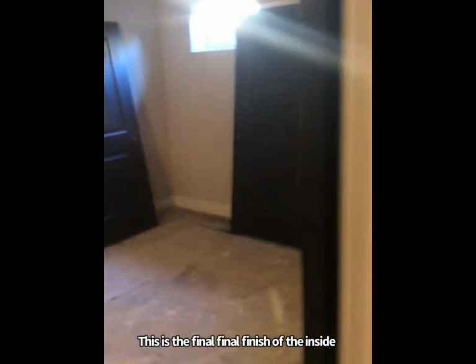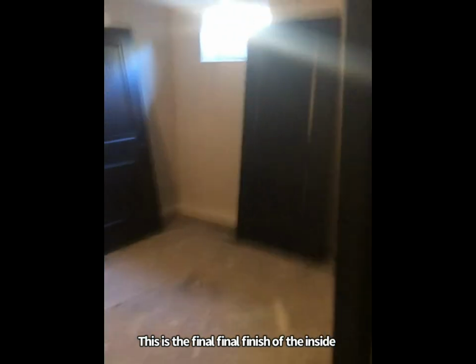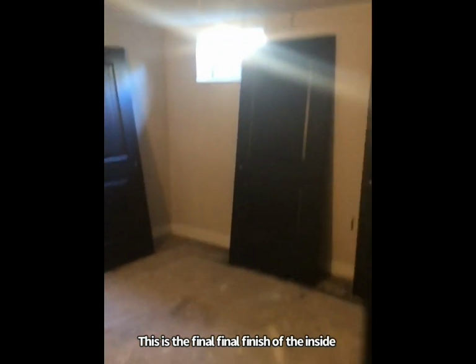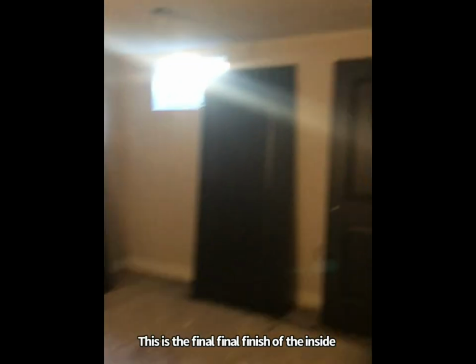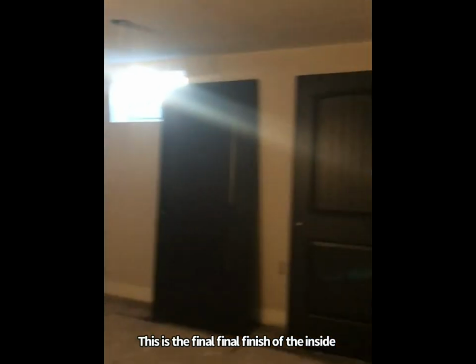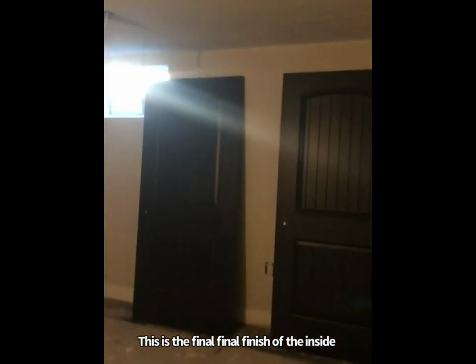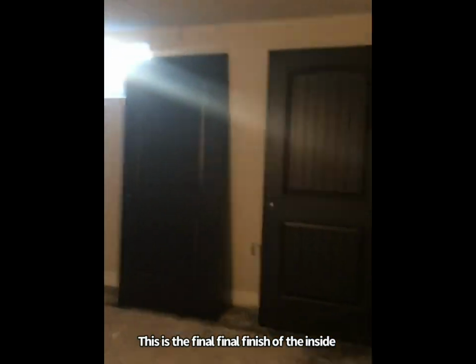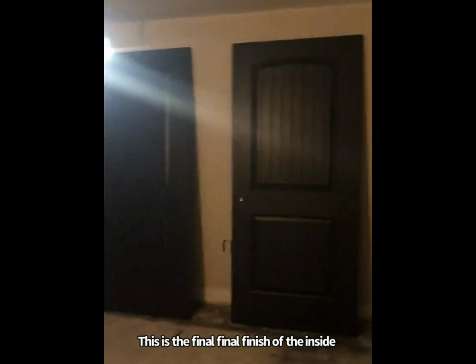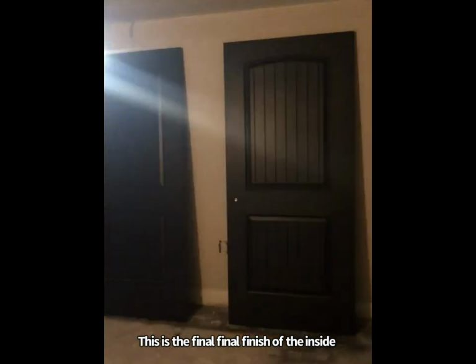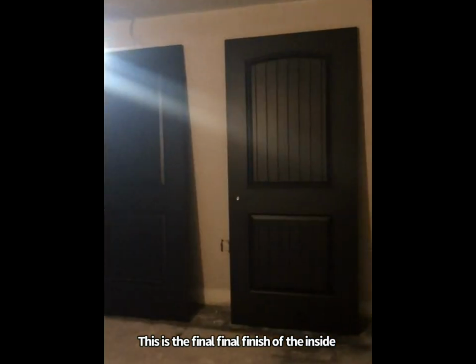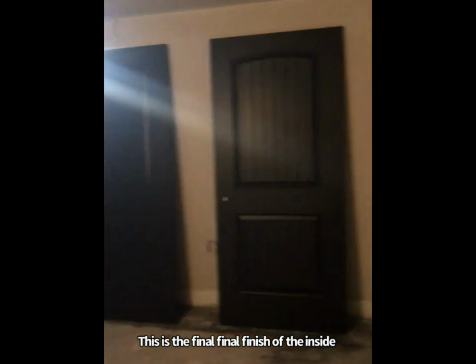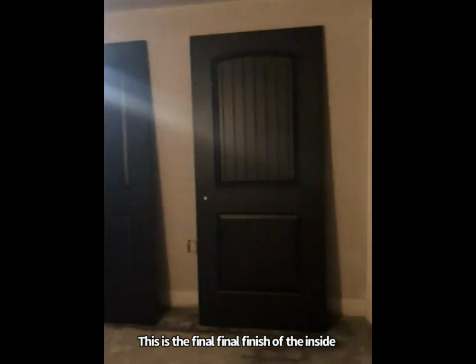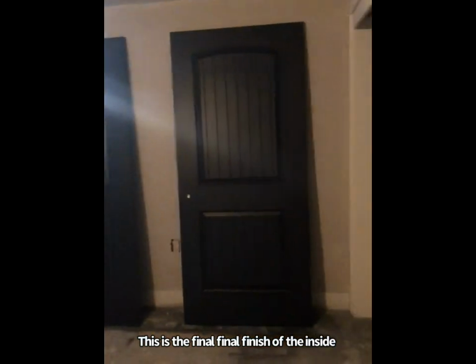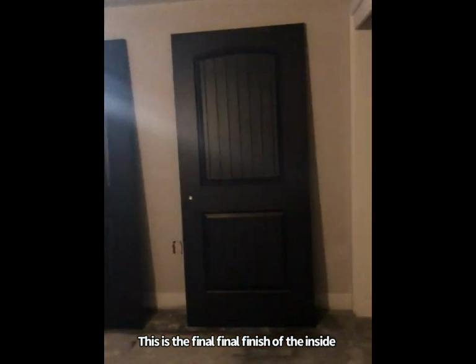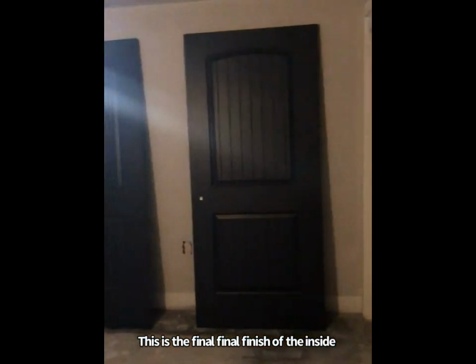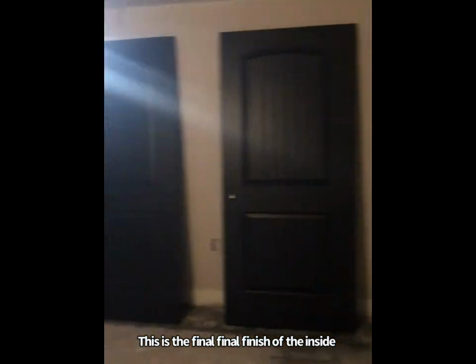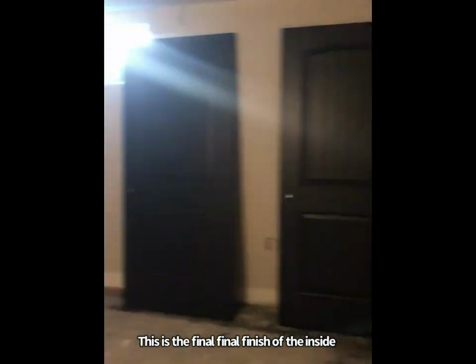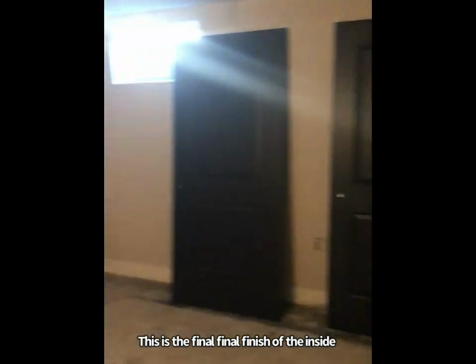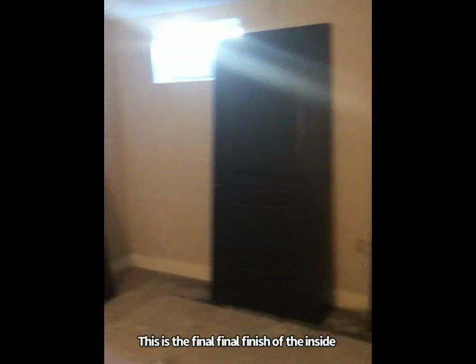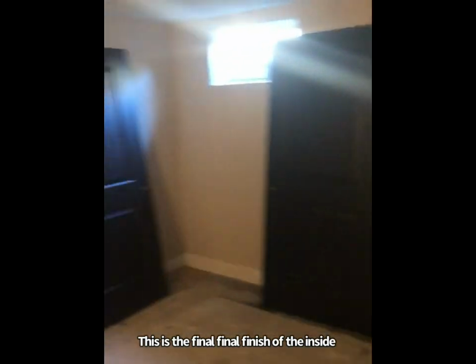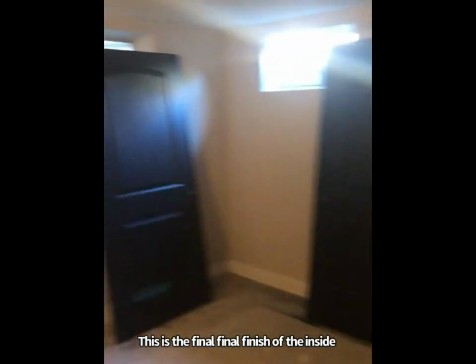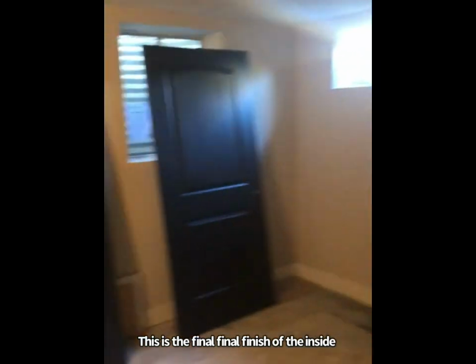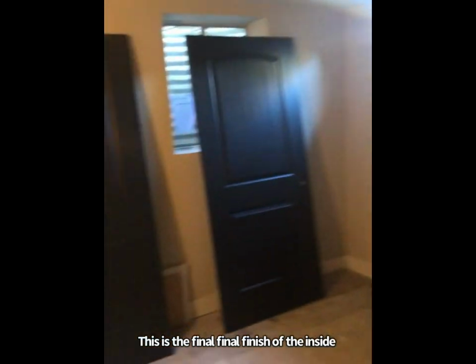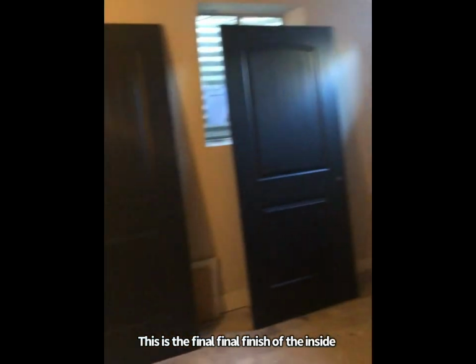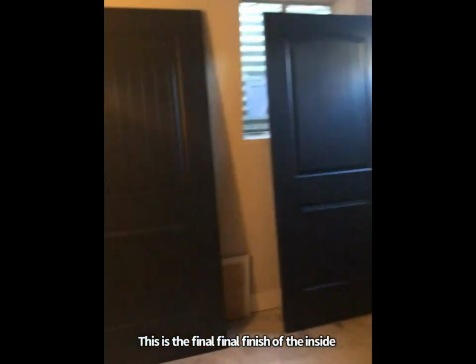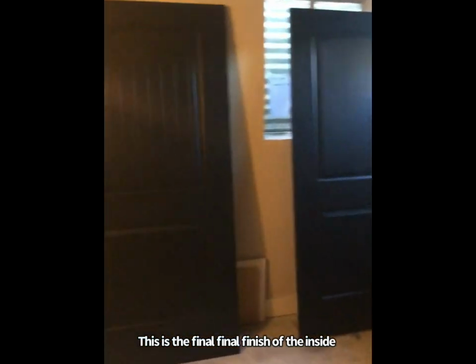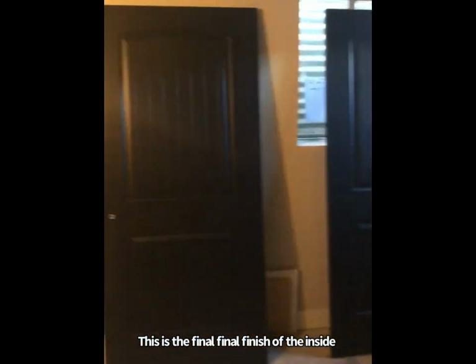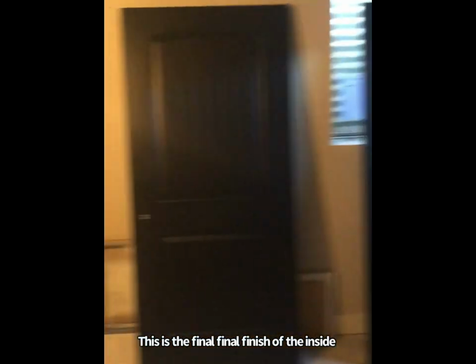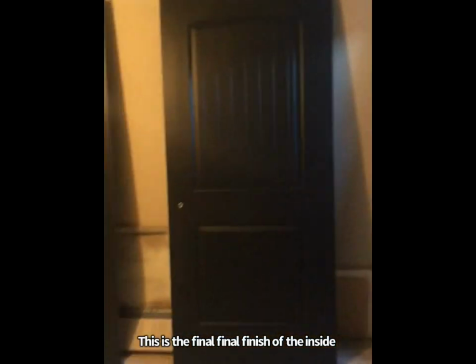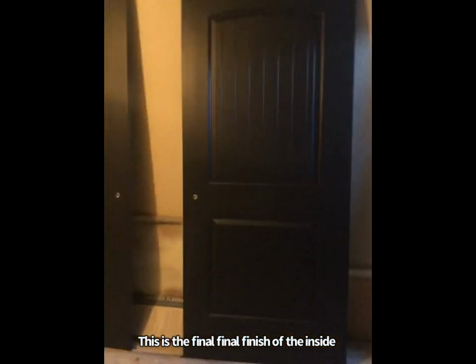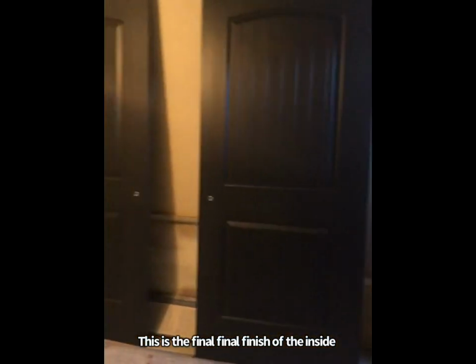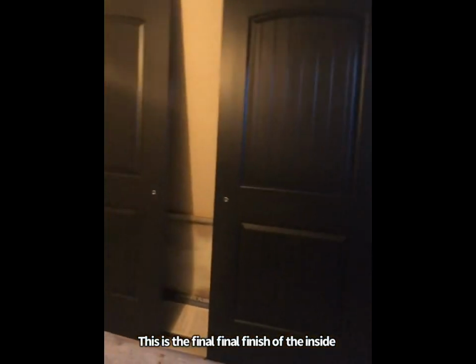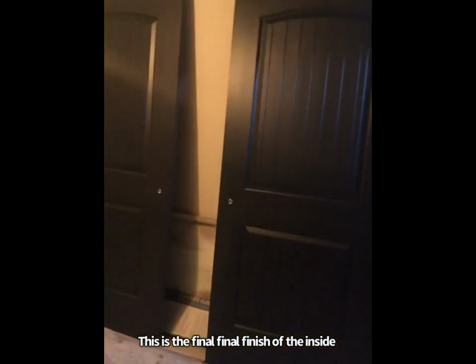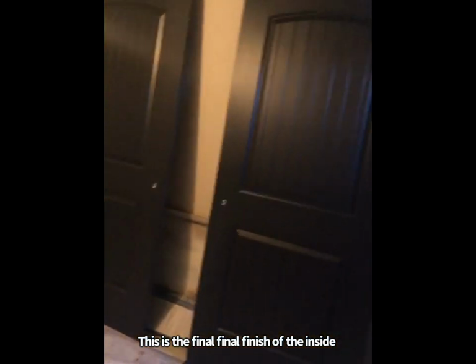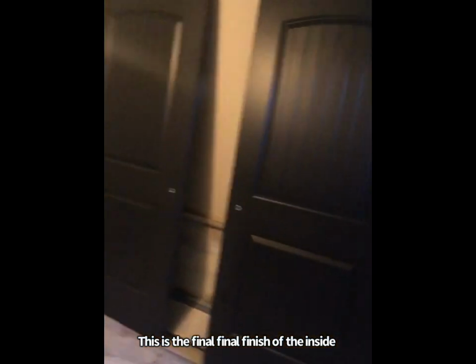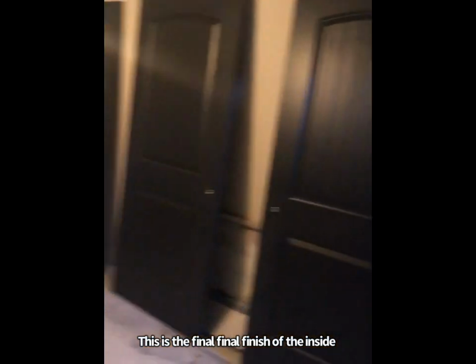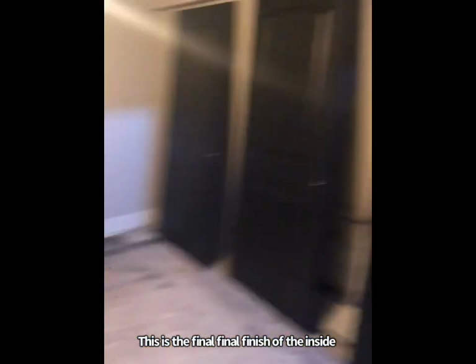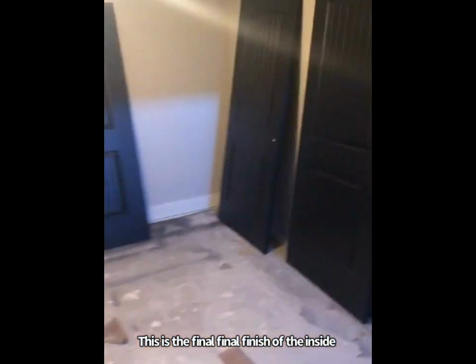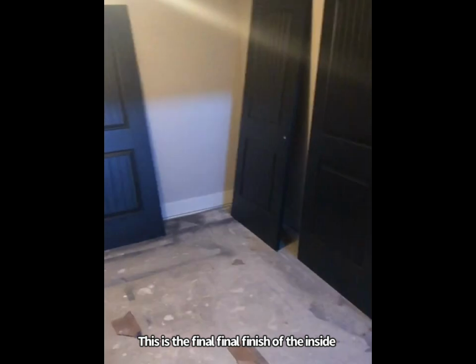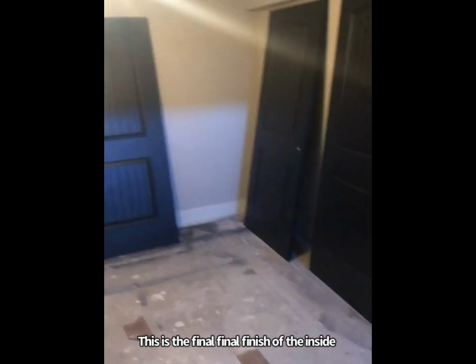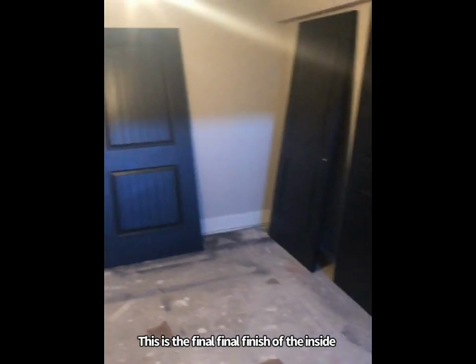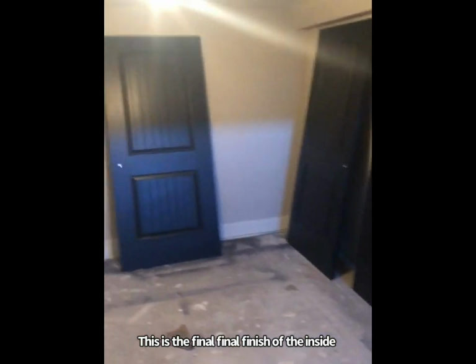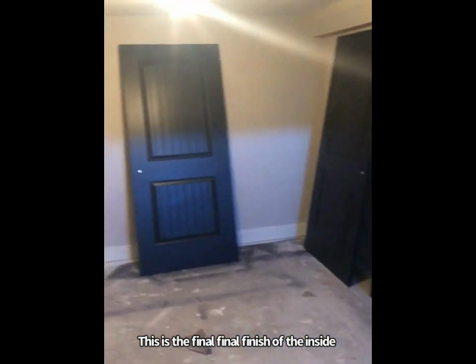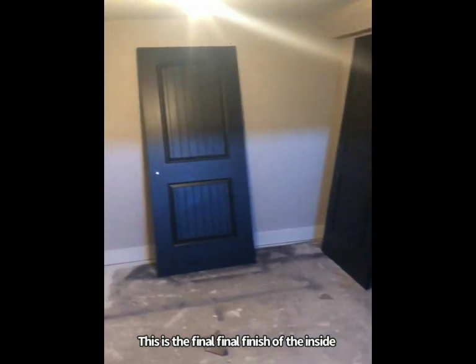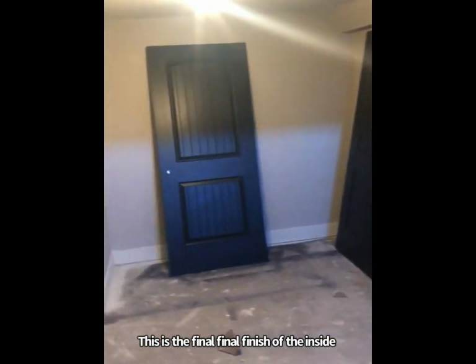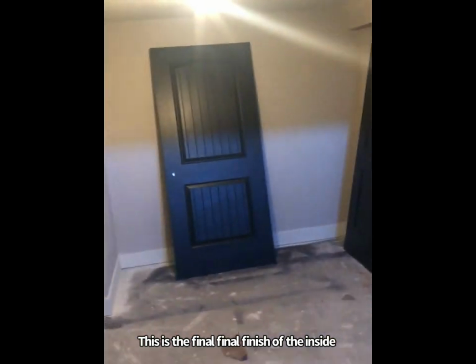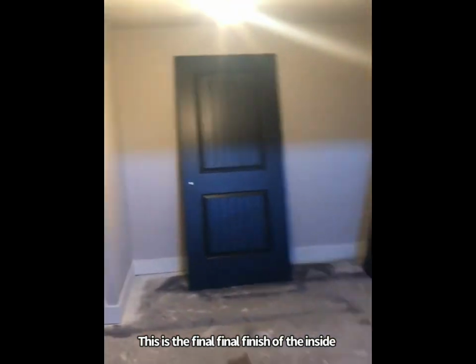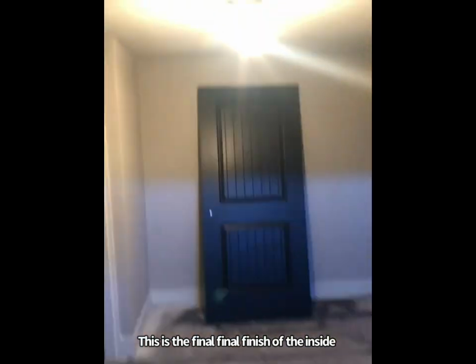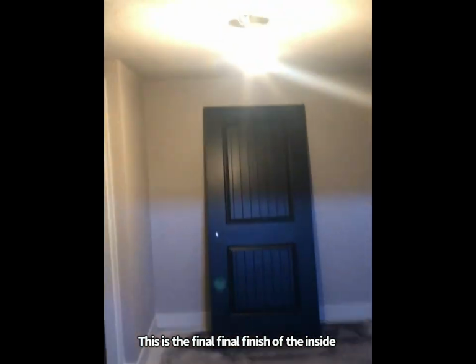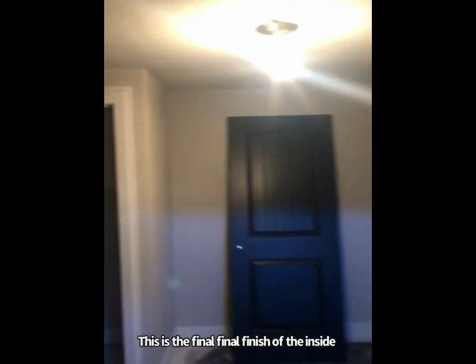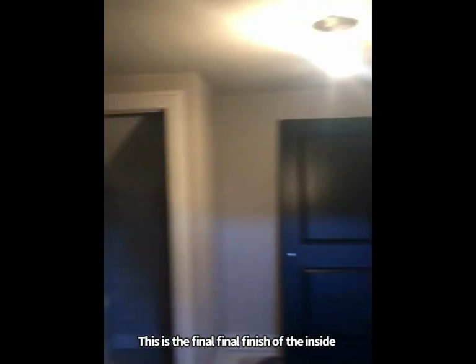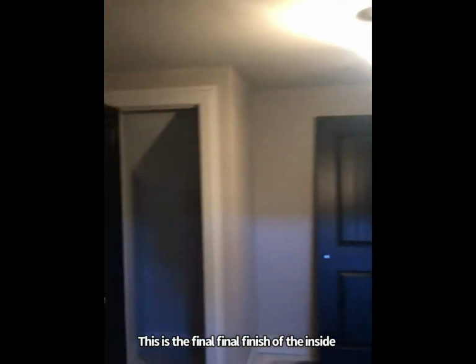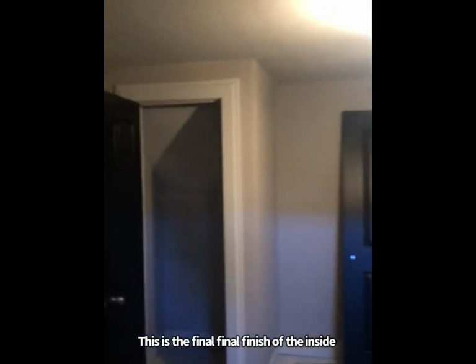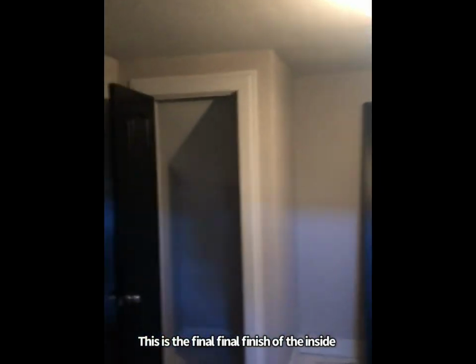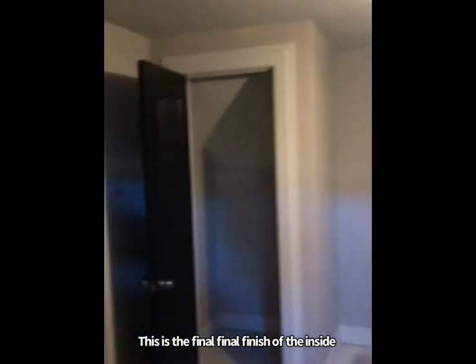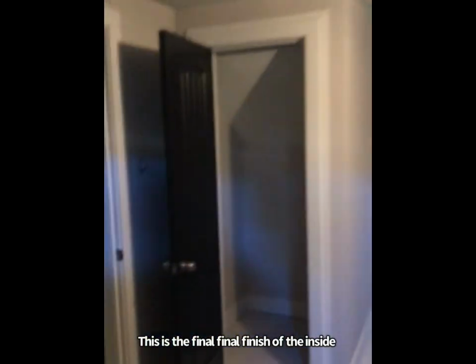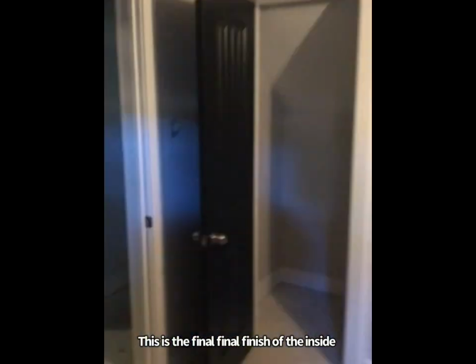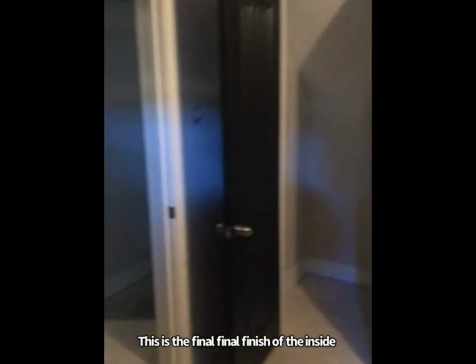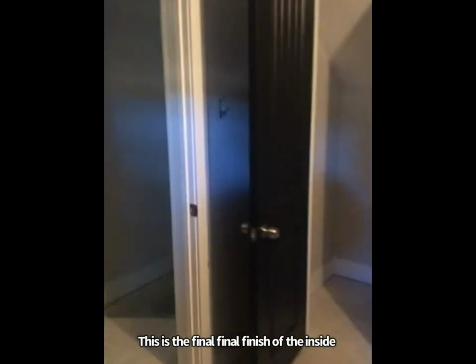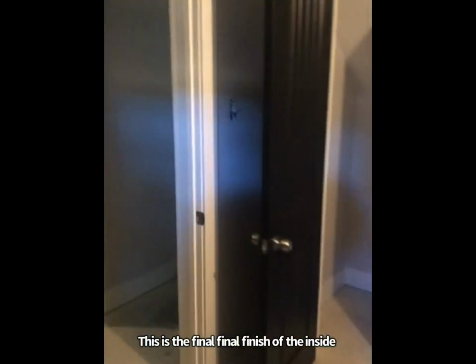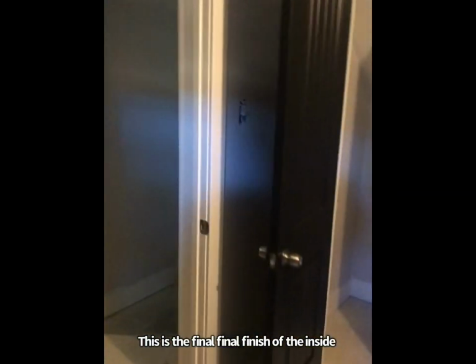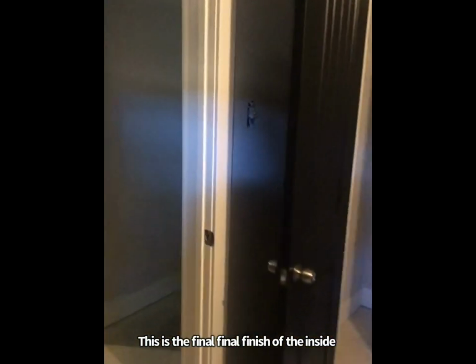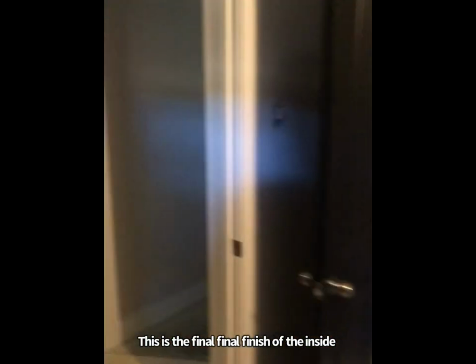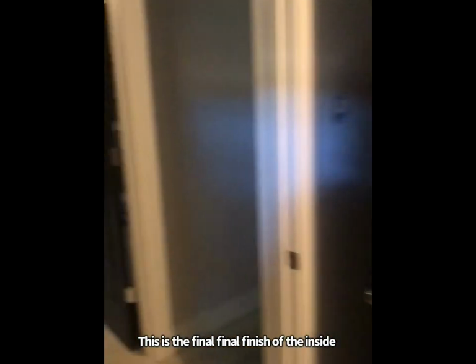Downstairs — got this room painted as well, got these doors painted and ready for hanging. Trim is all painted, ceilings the same as upstairs.